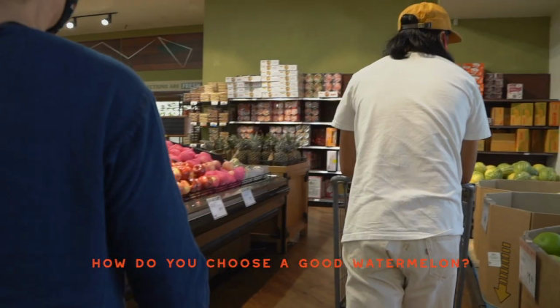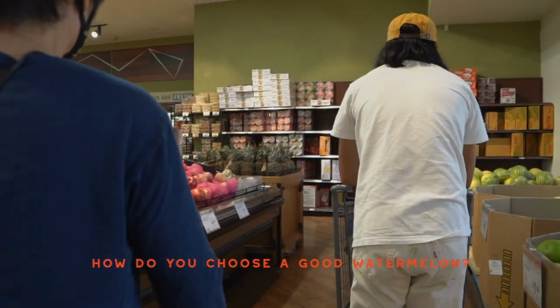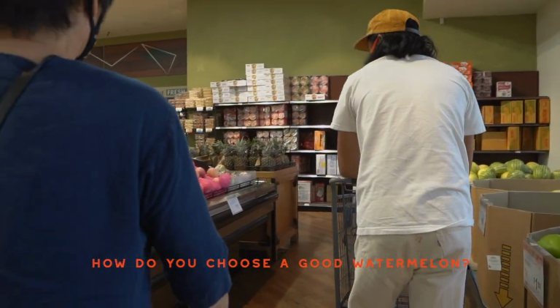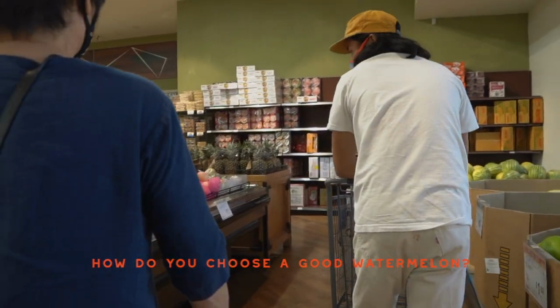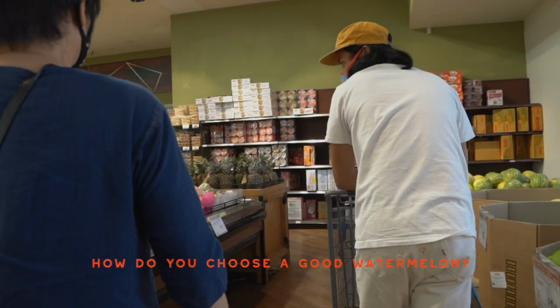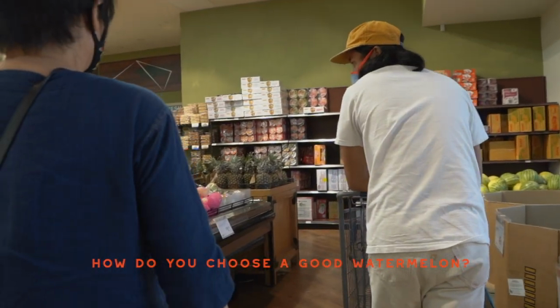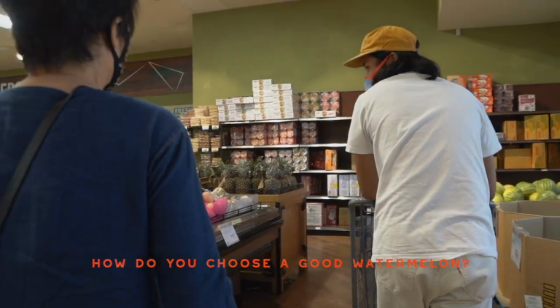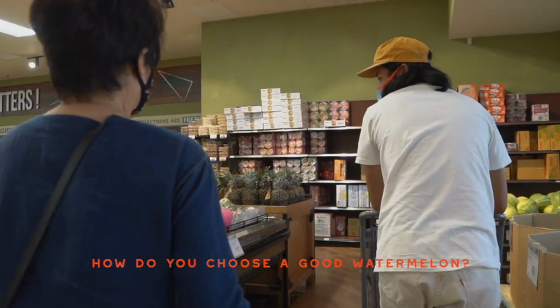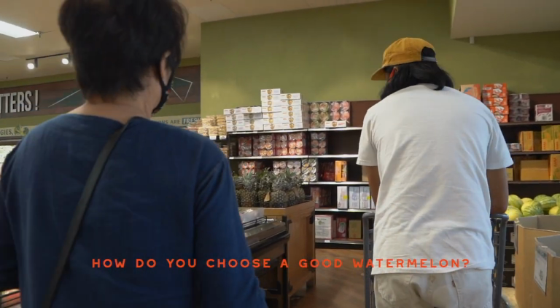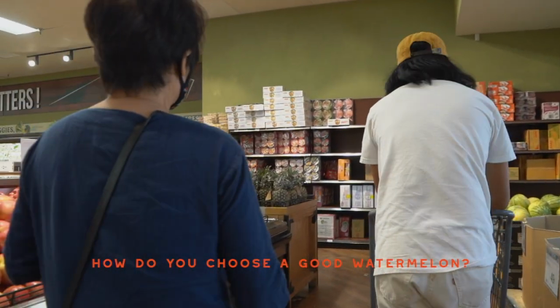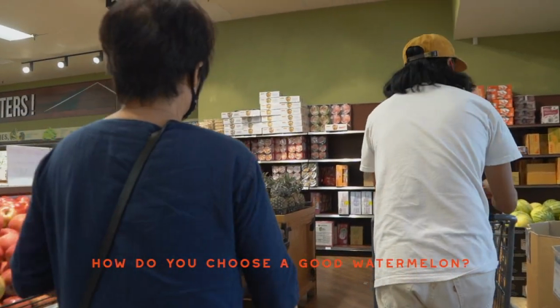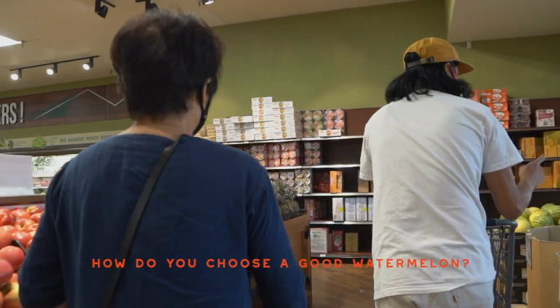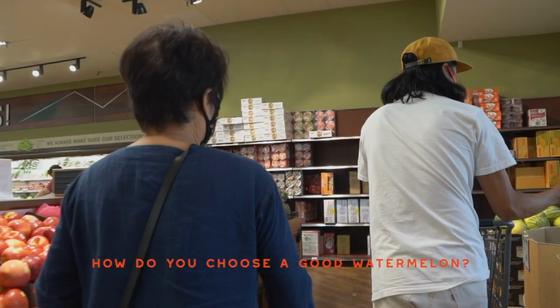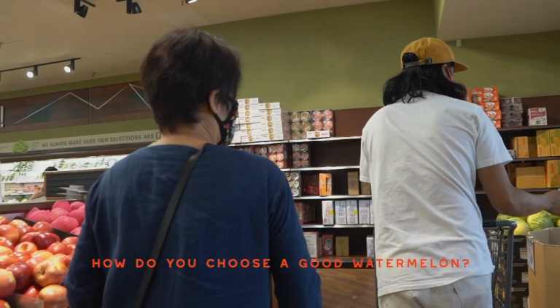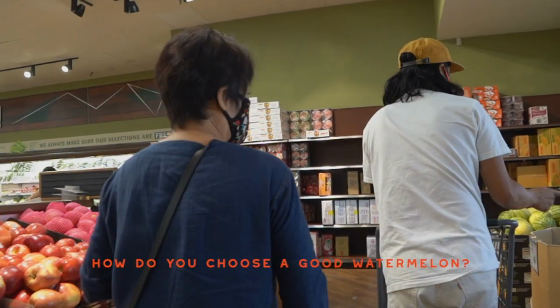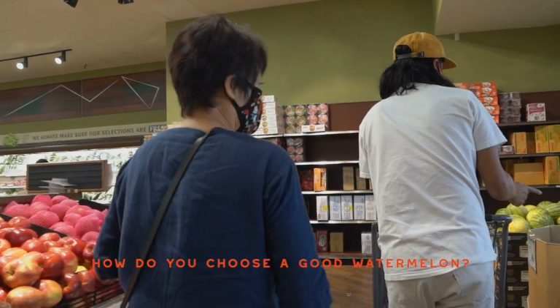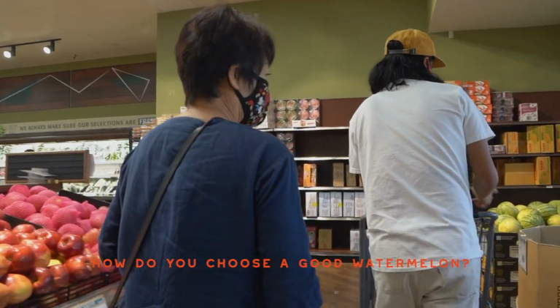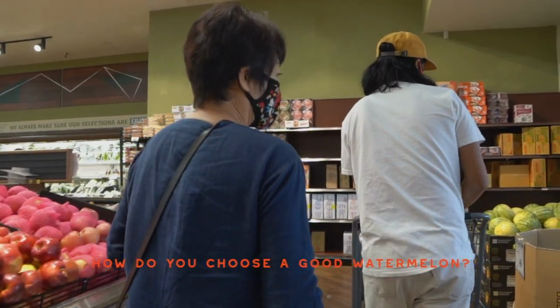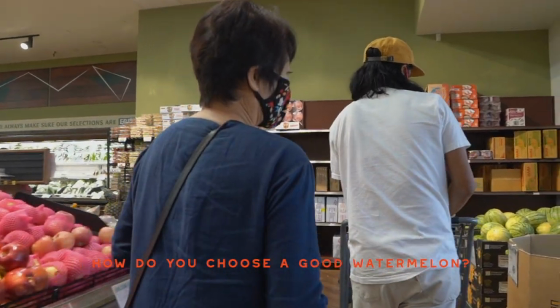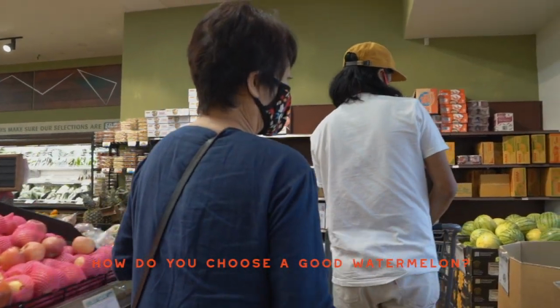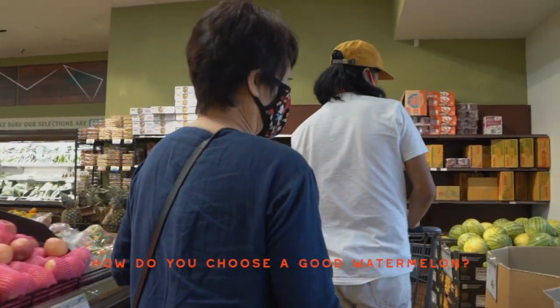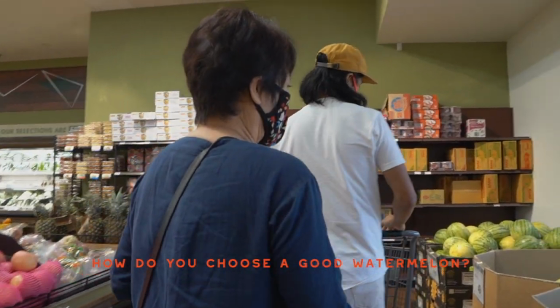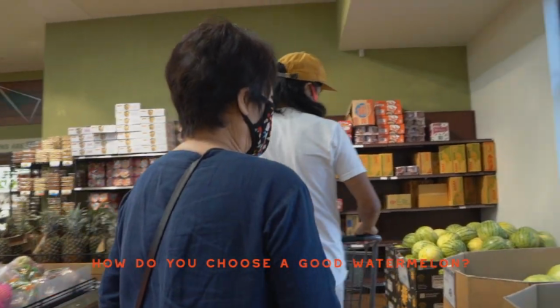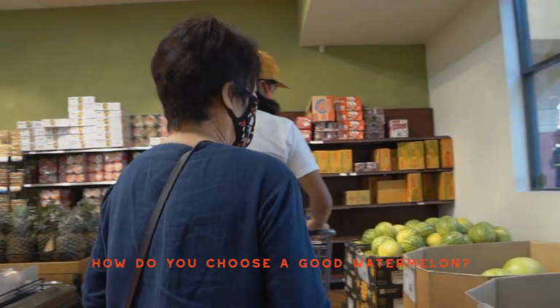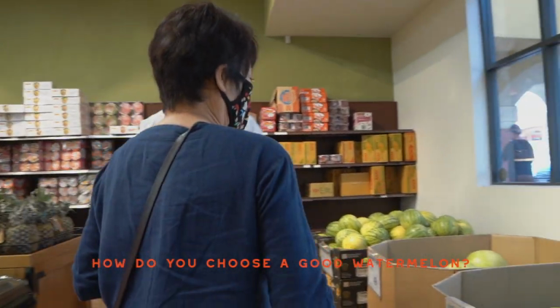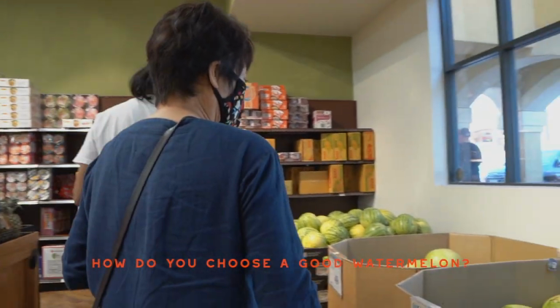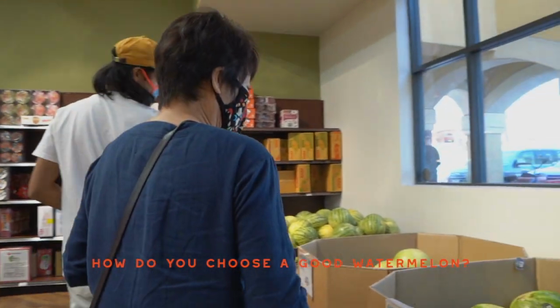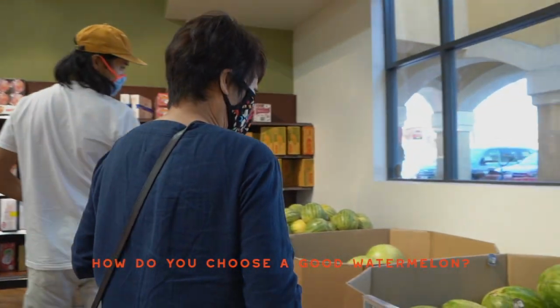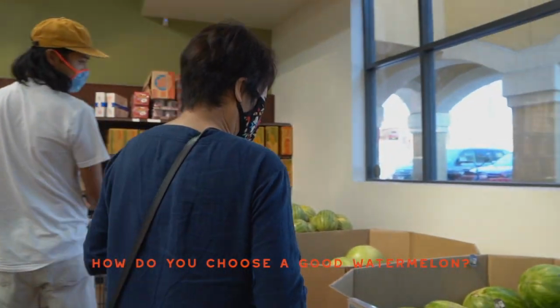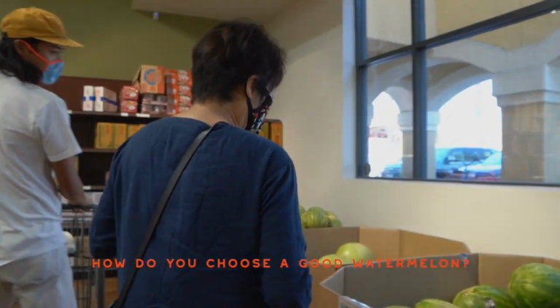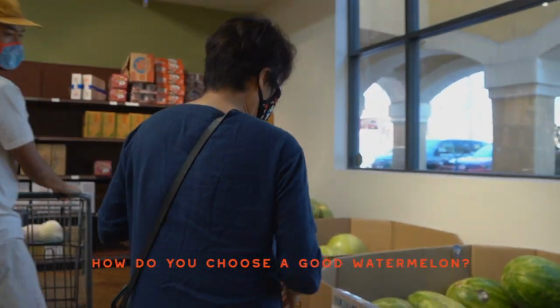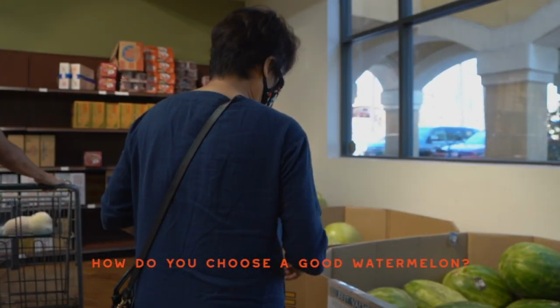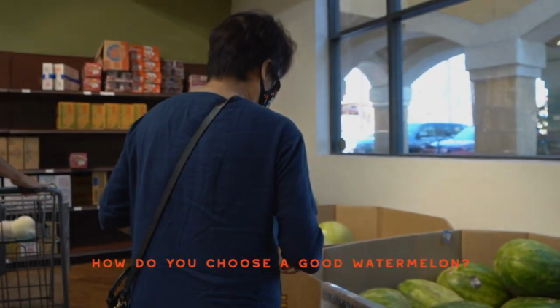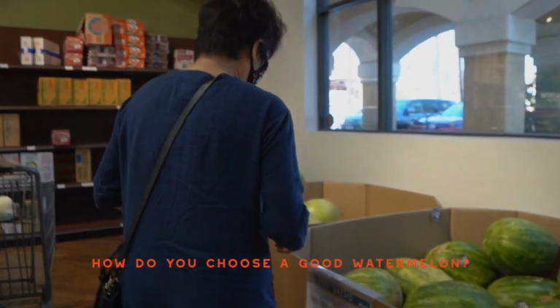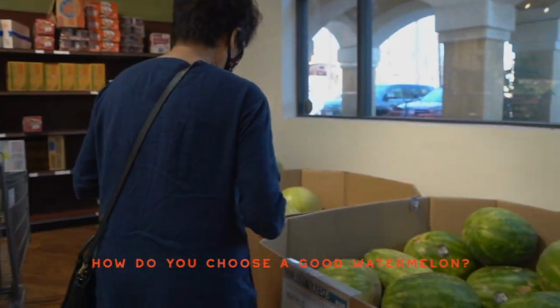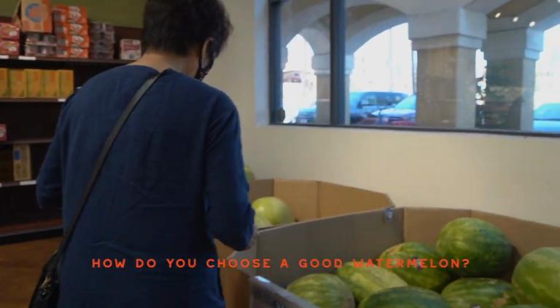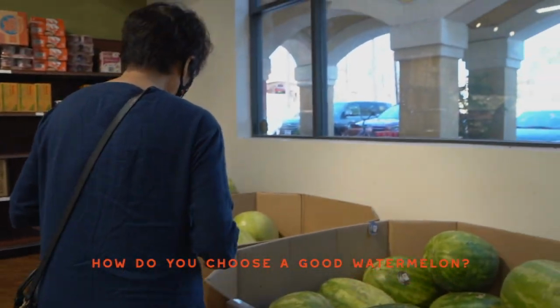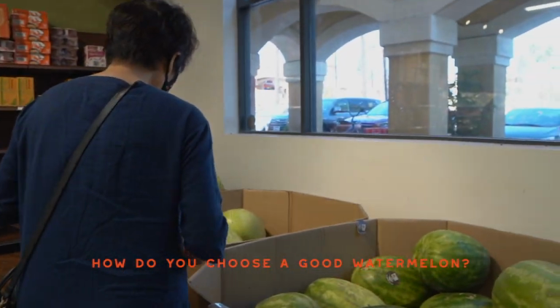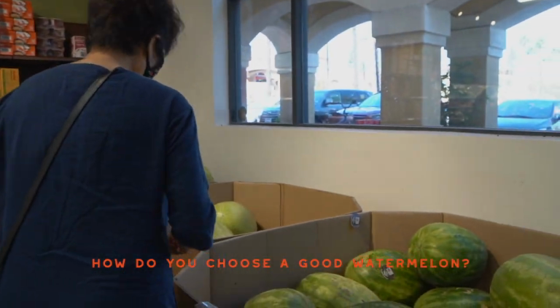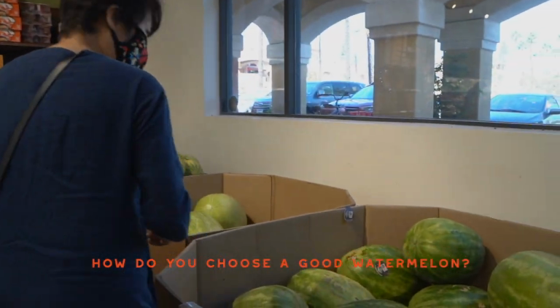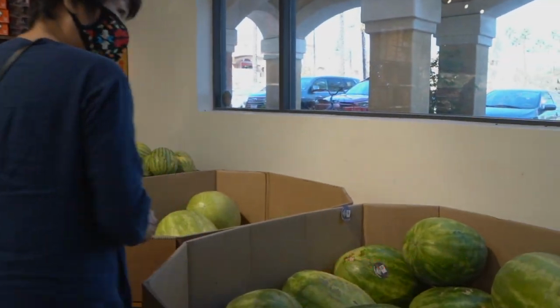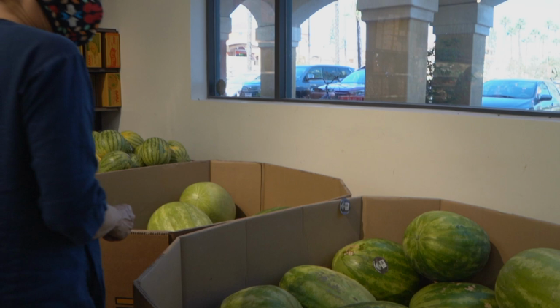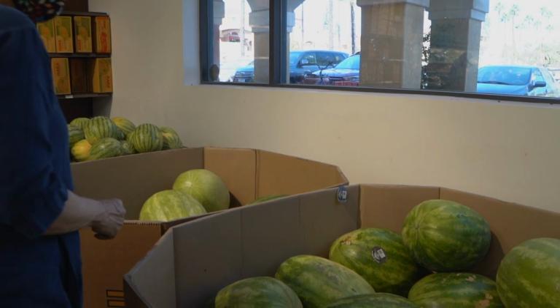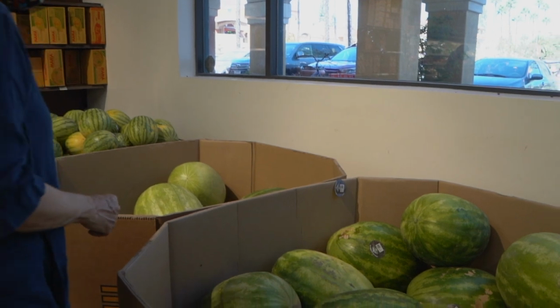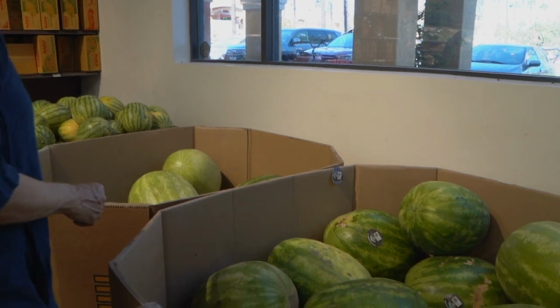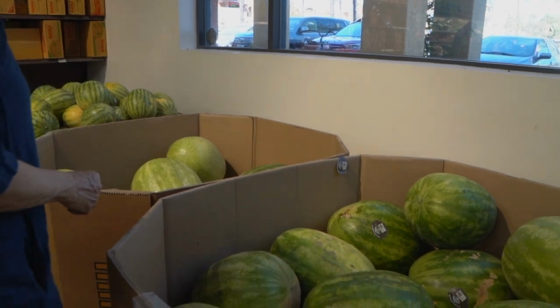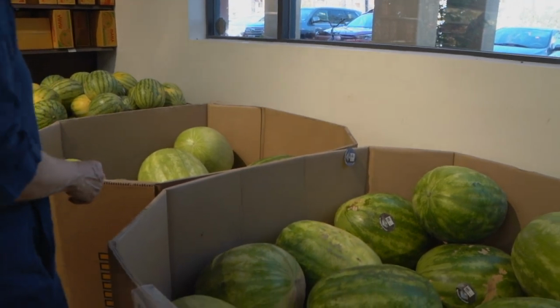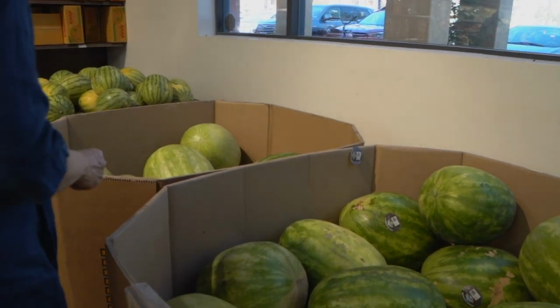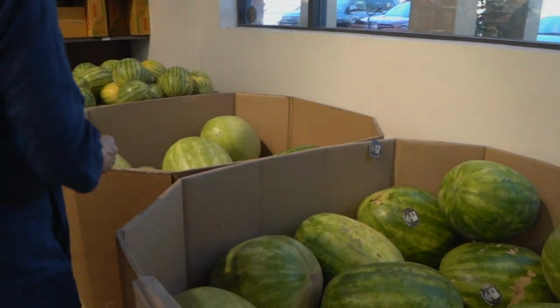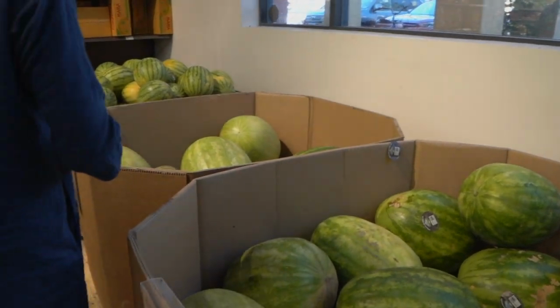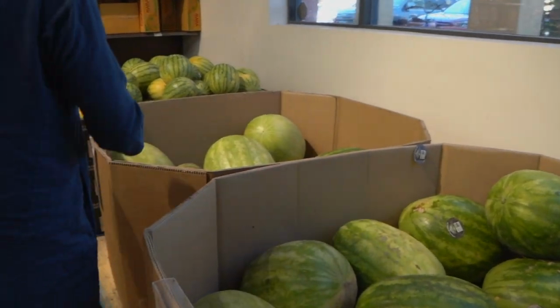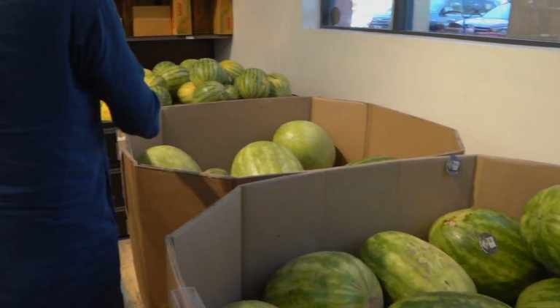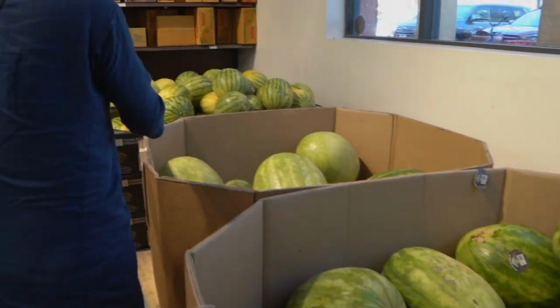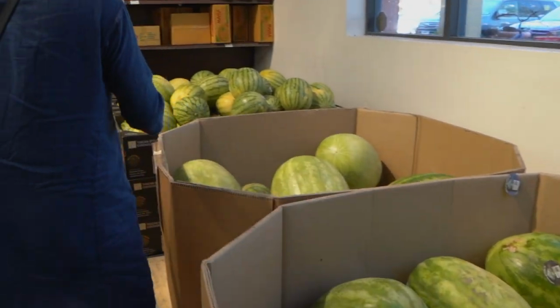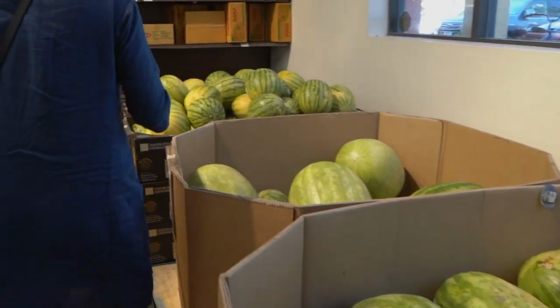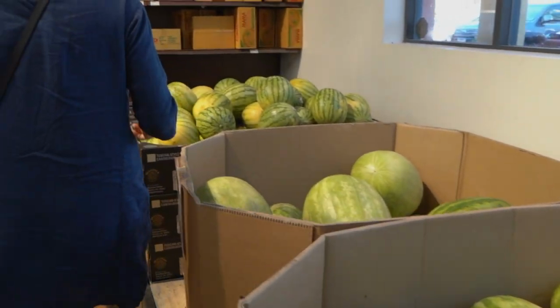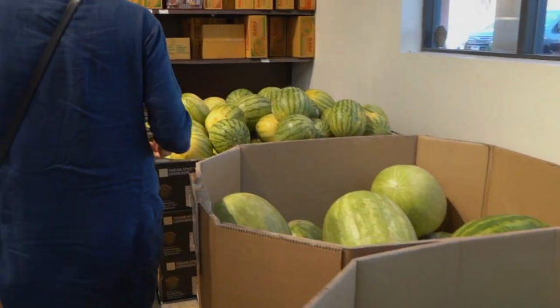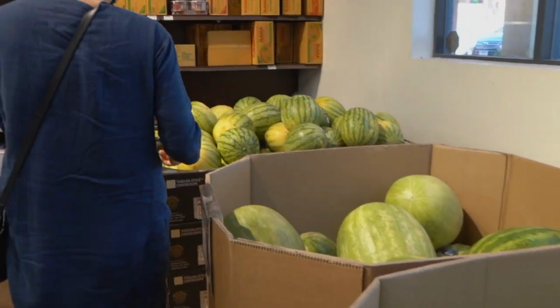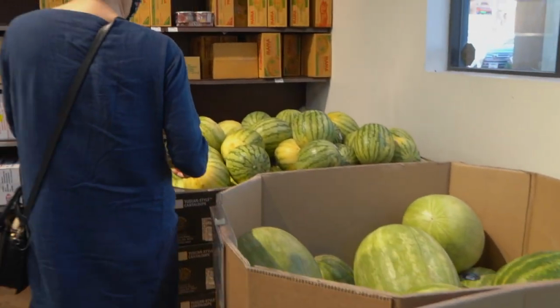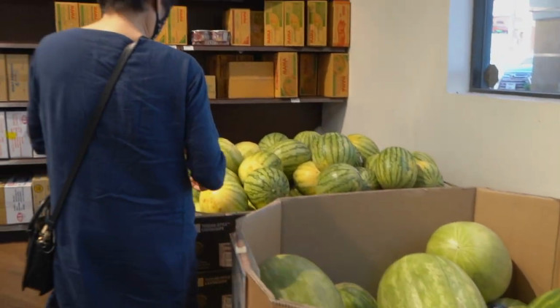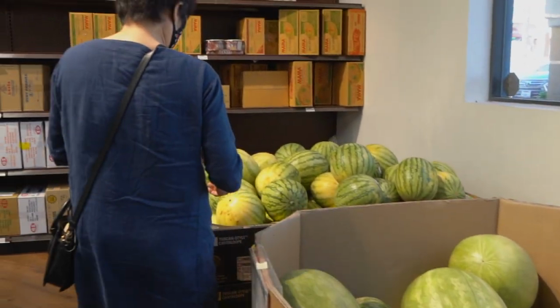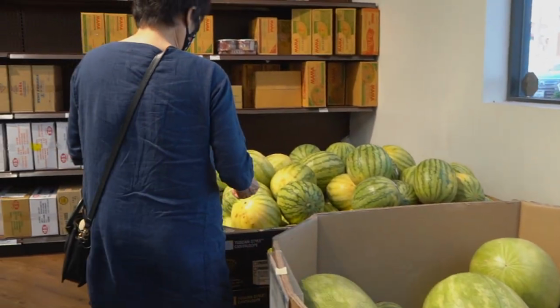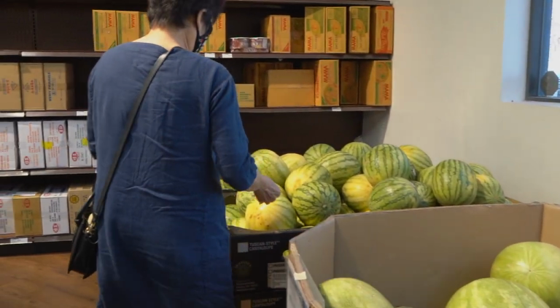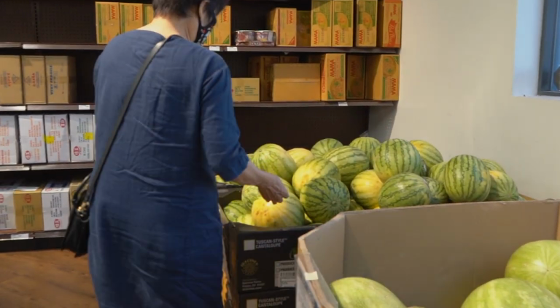How do you choose a good one? You have to look at it — this one is big, so let's do the small one.